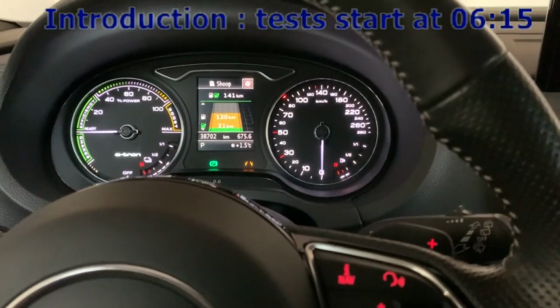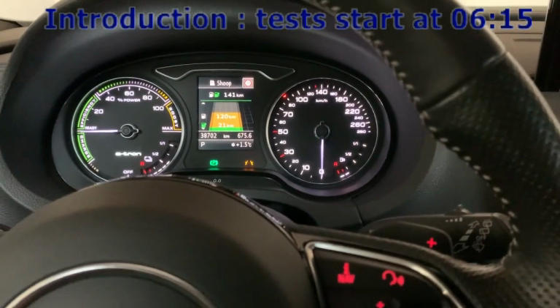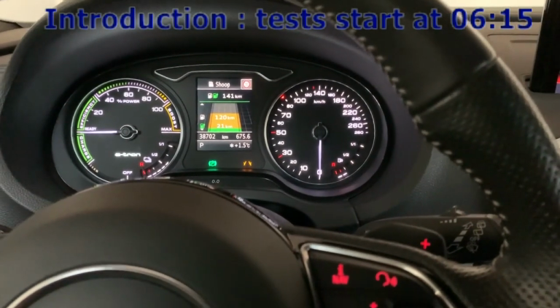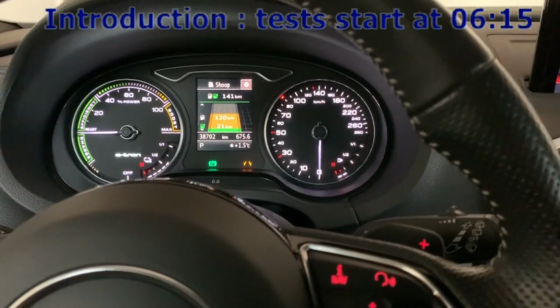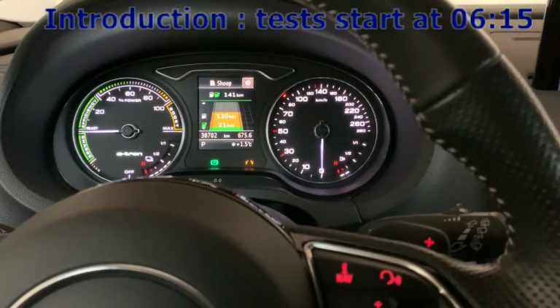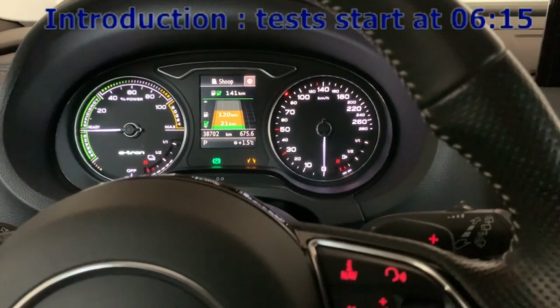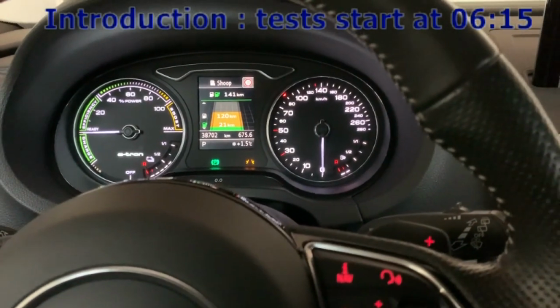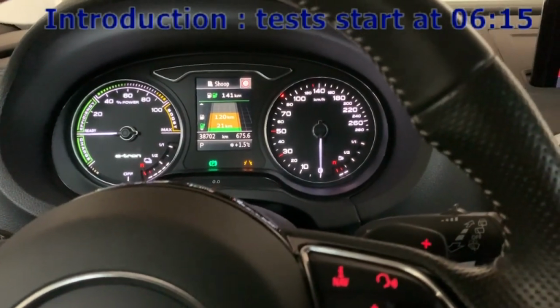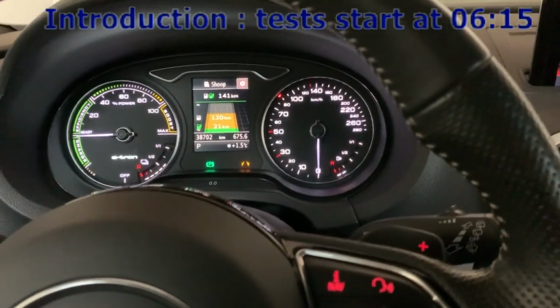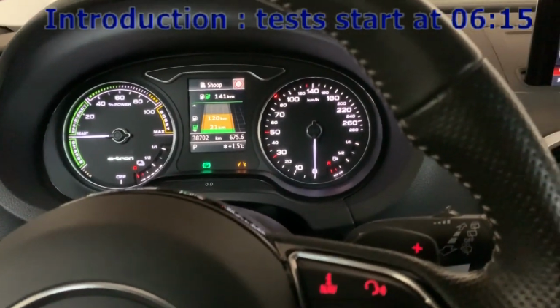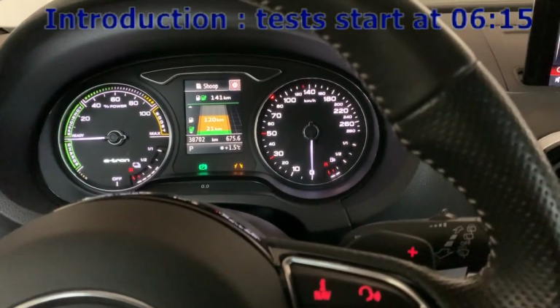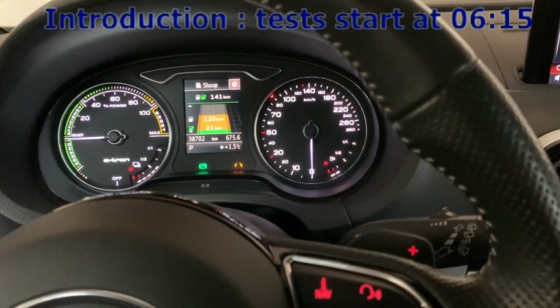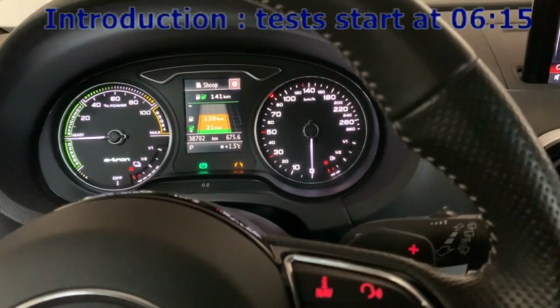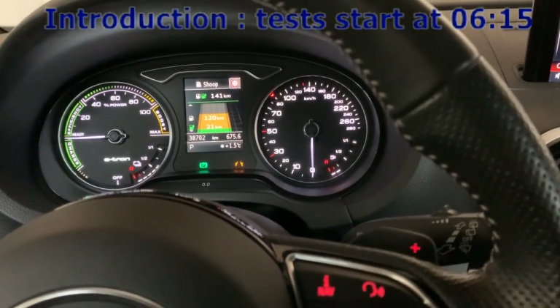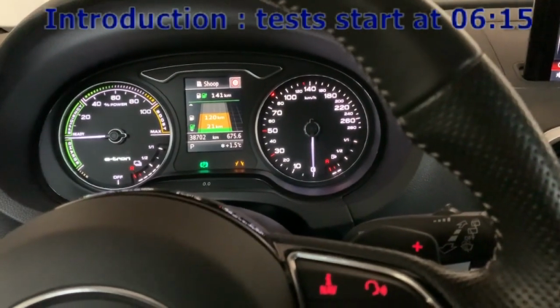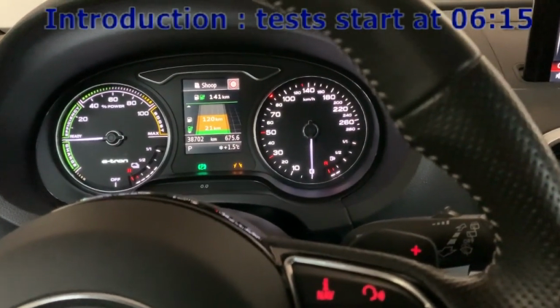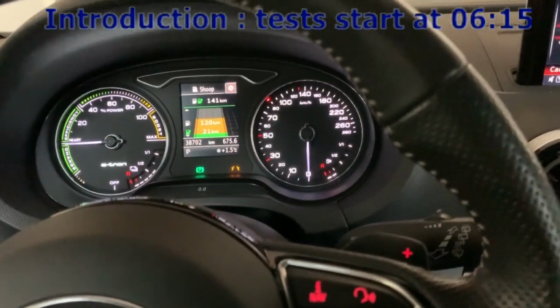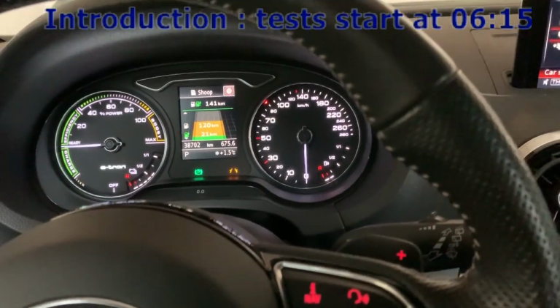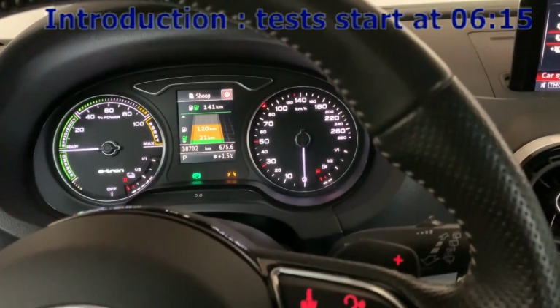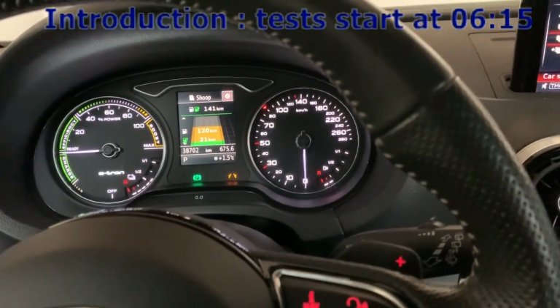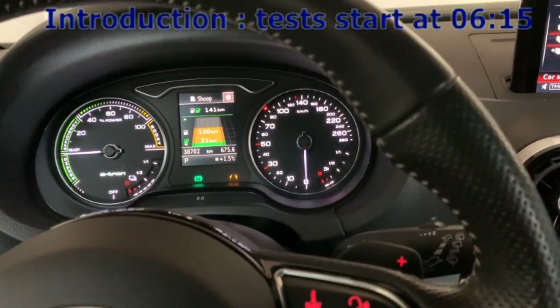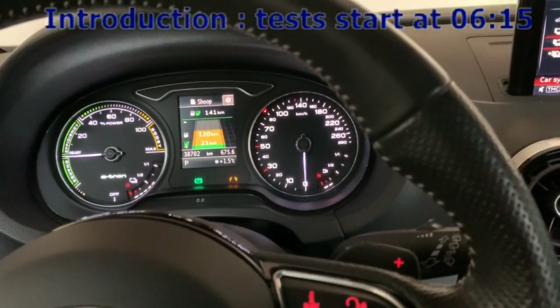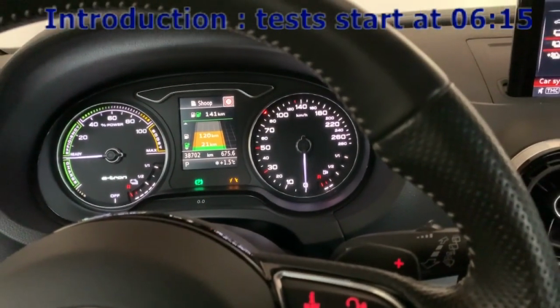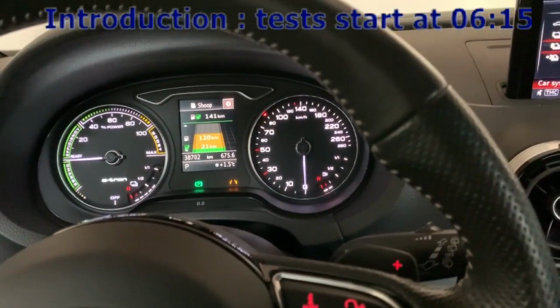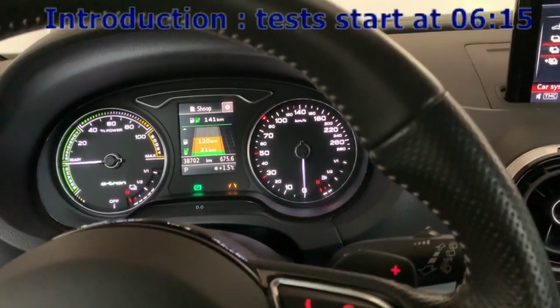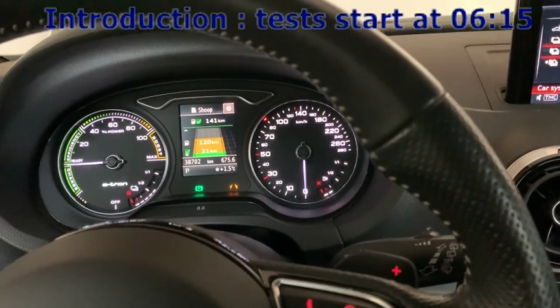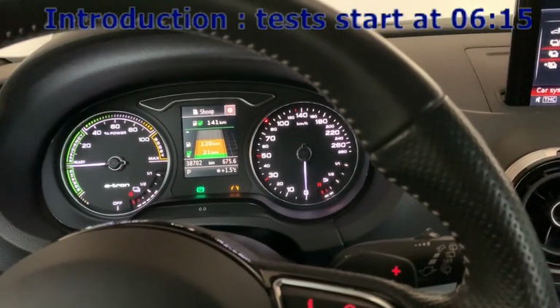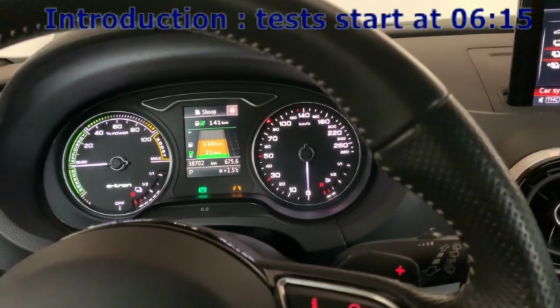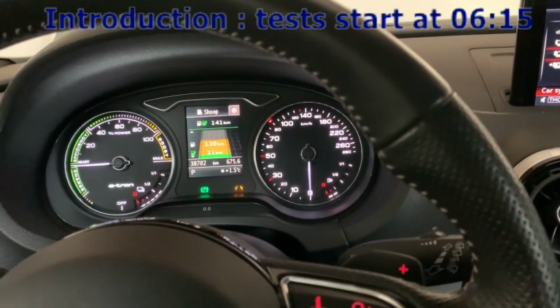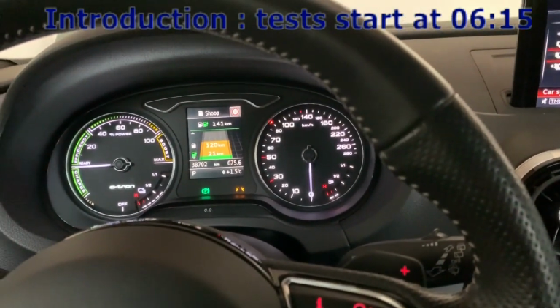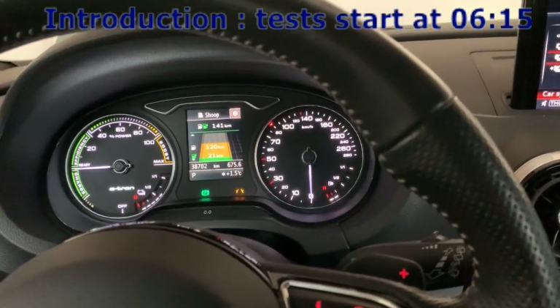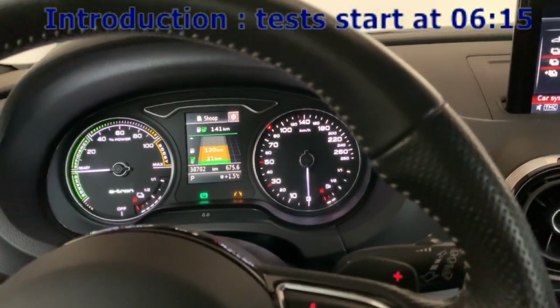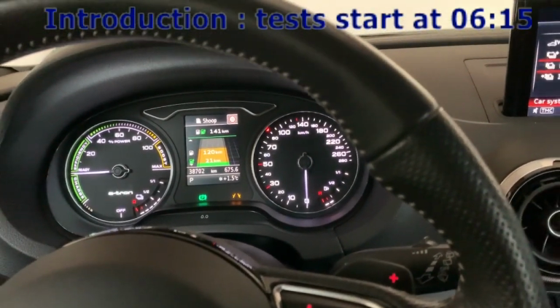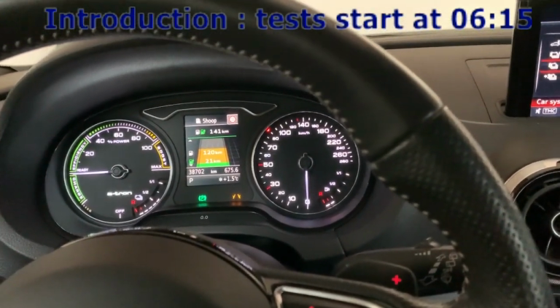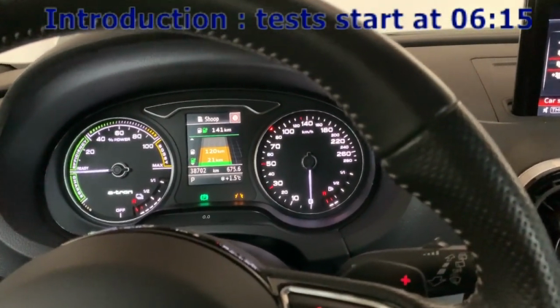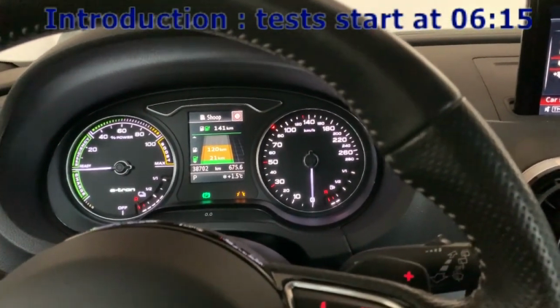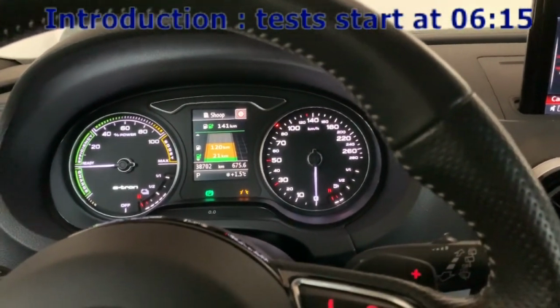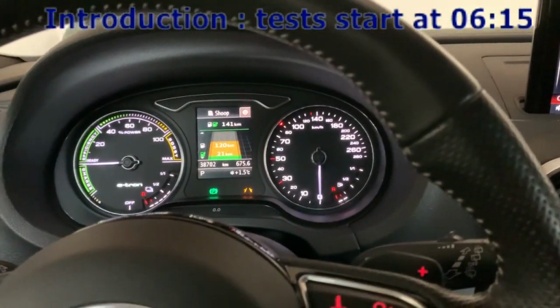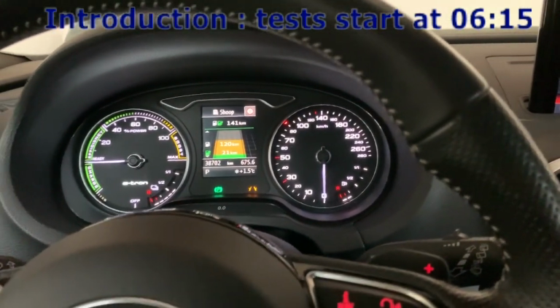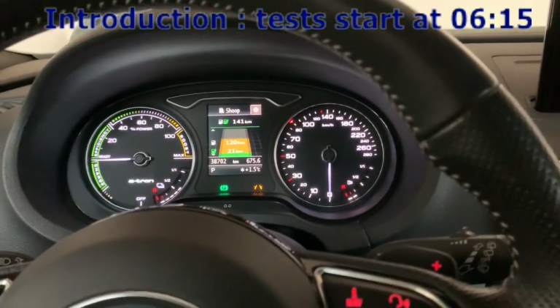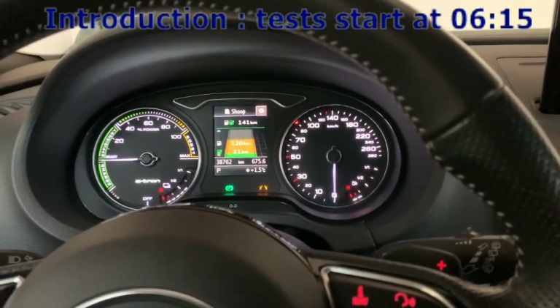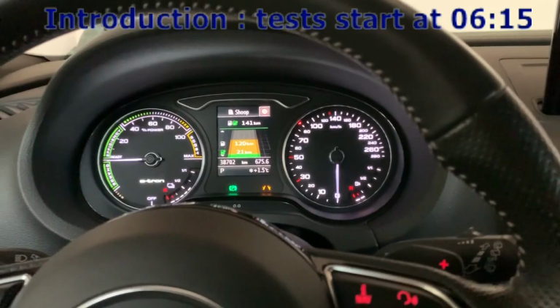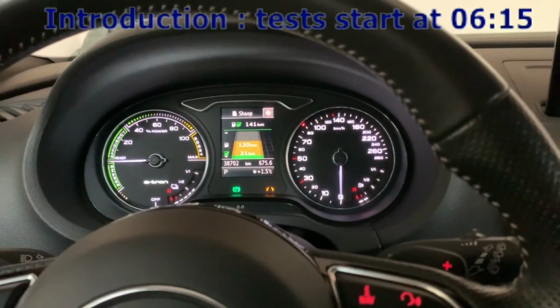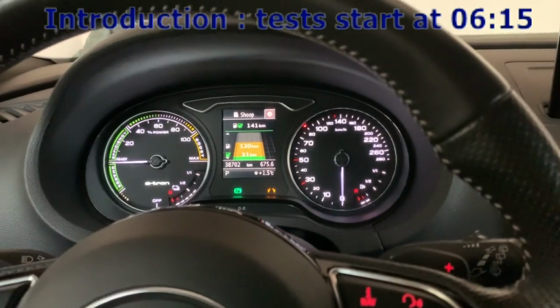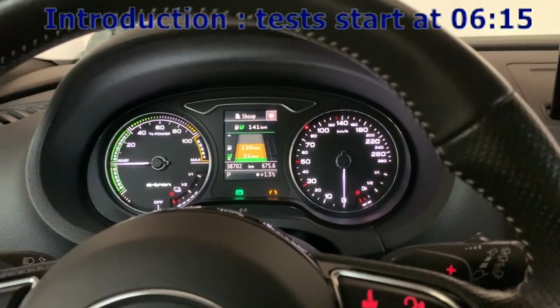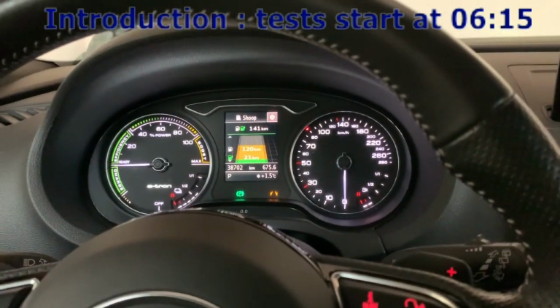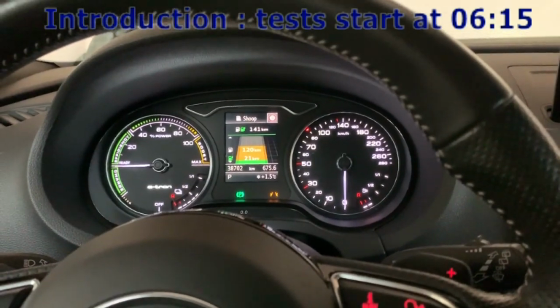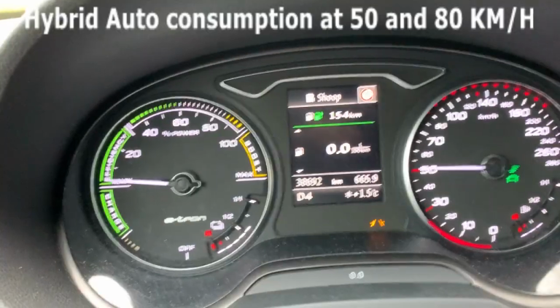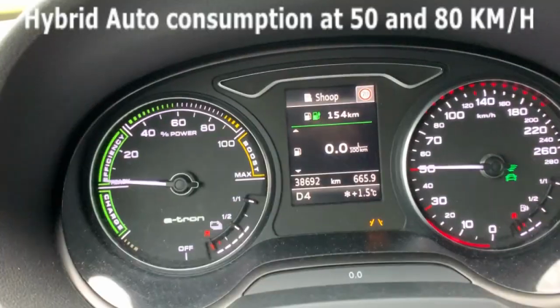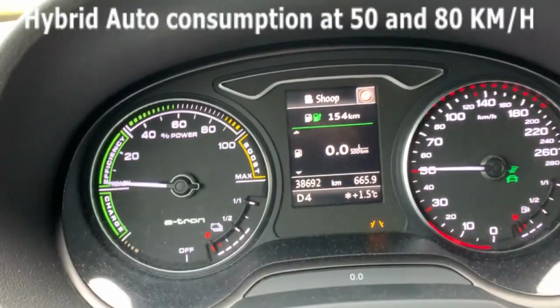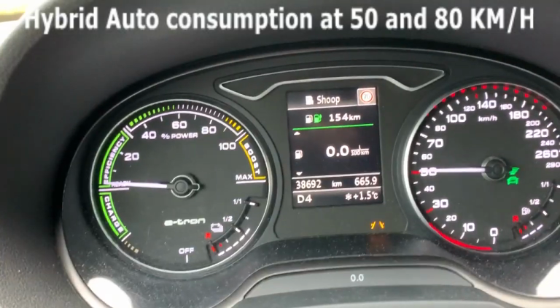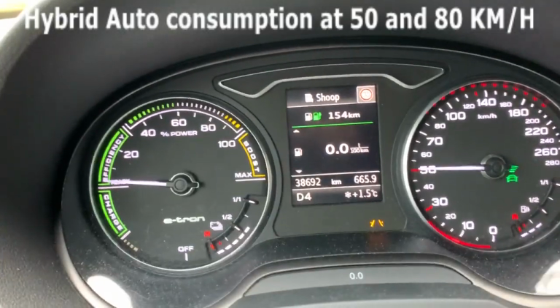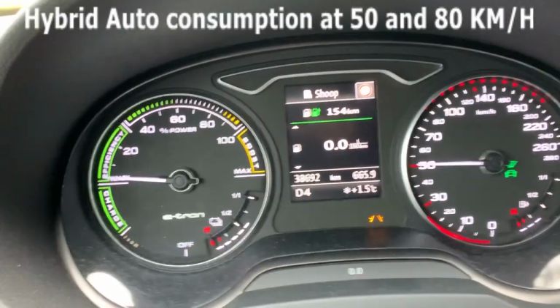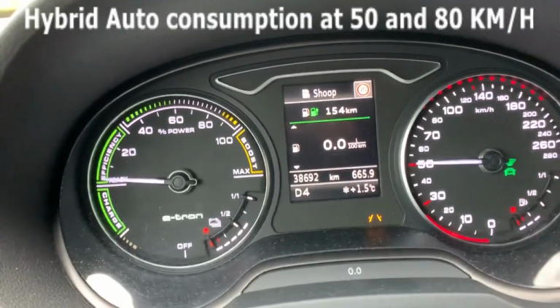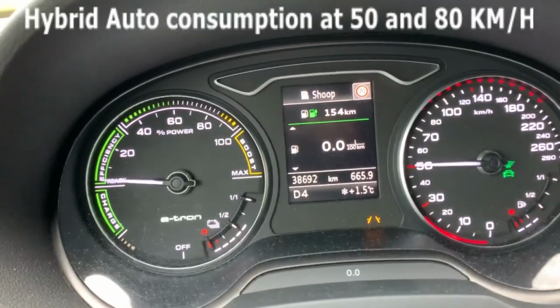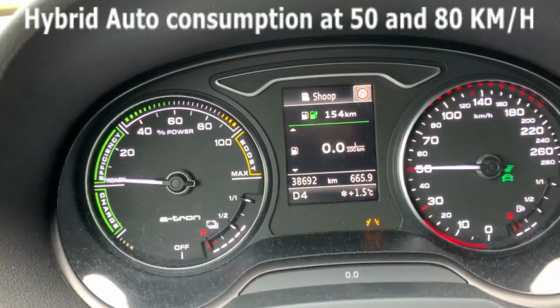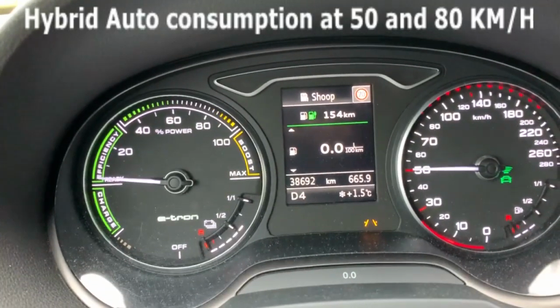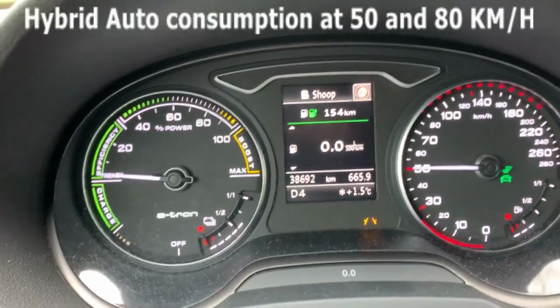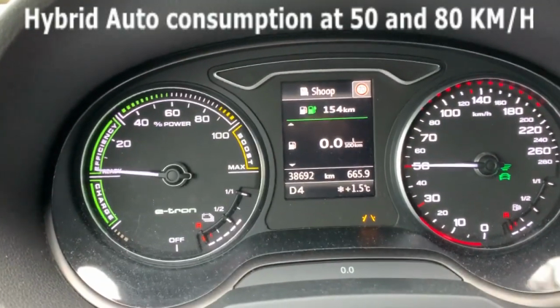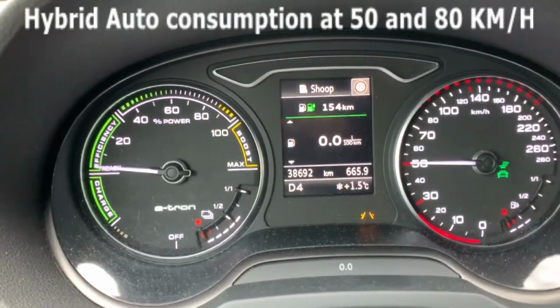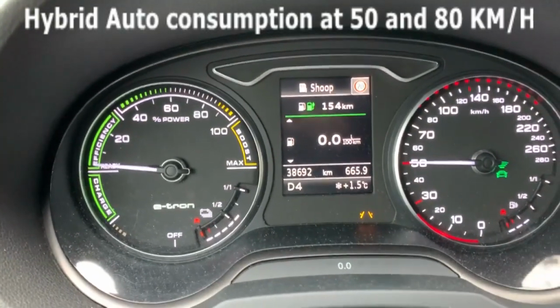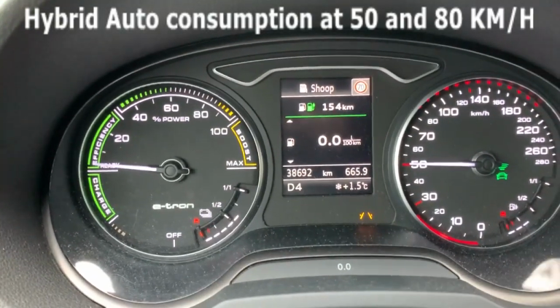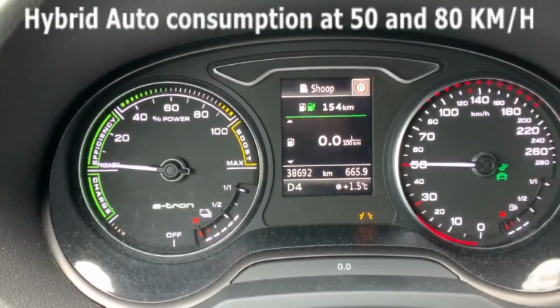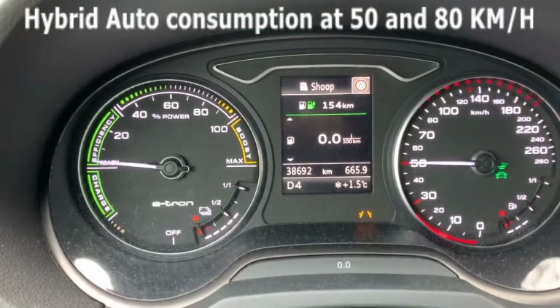Anyway, if you have any other questions, feel free to post them in the comments and have a nice day. Okay, so this is the fuel consumption for the hybrid auto mode.